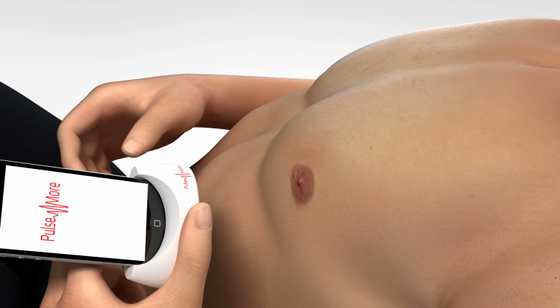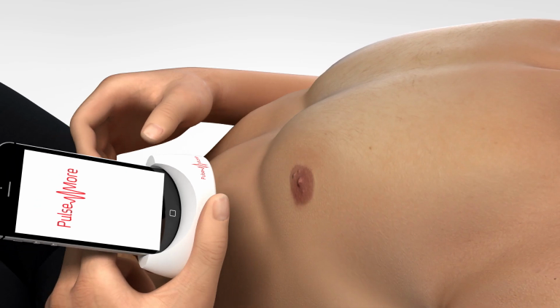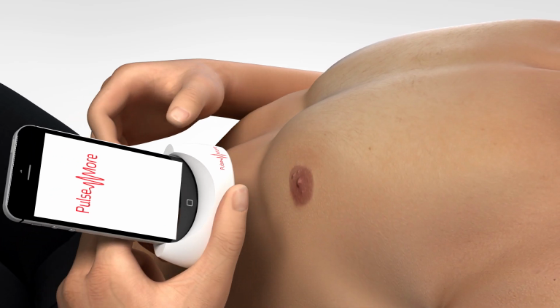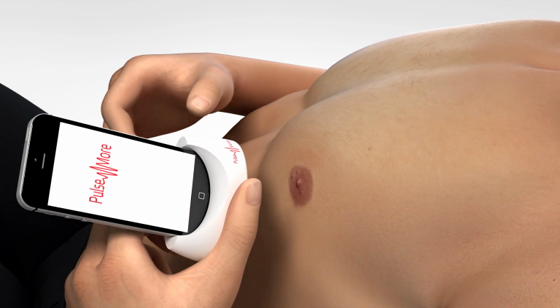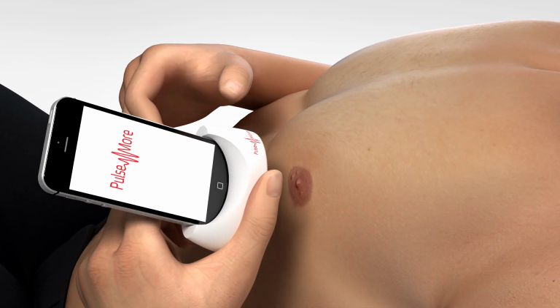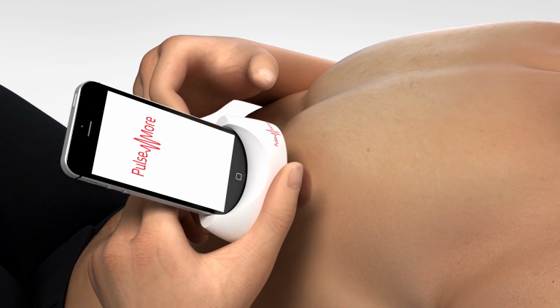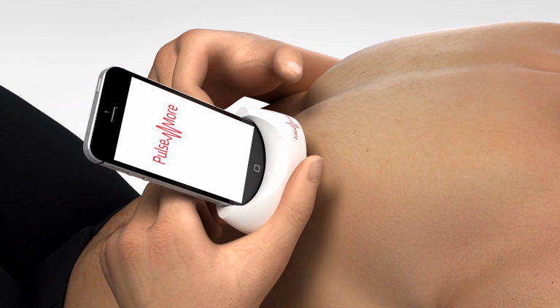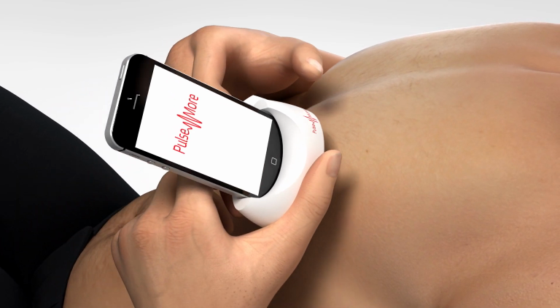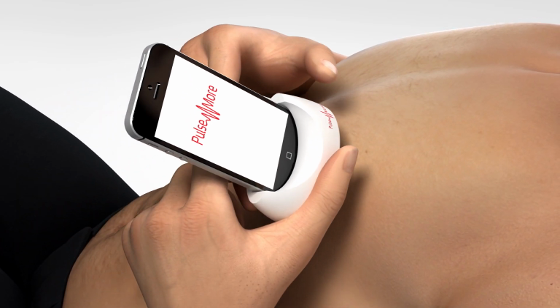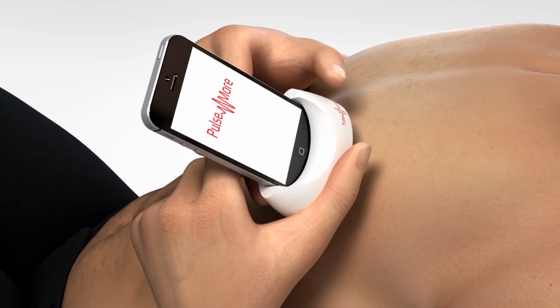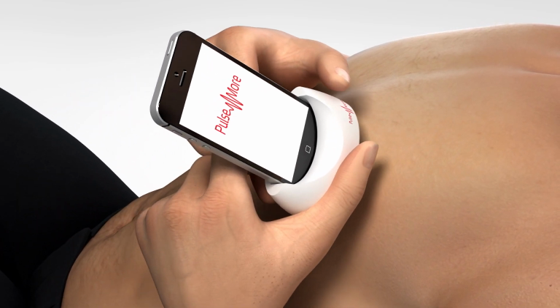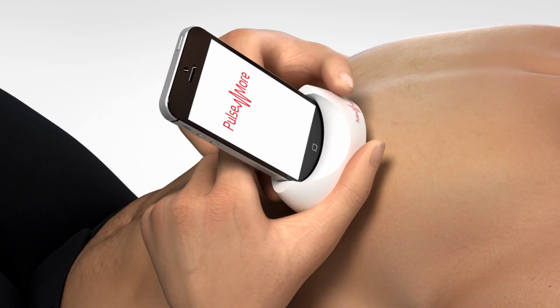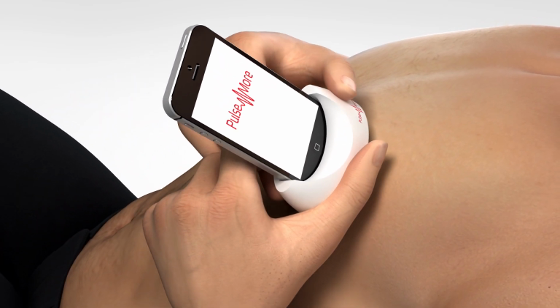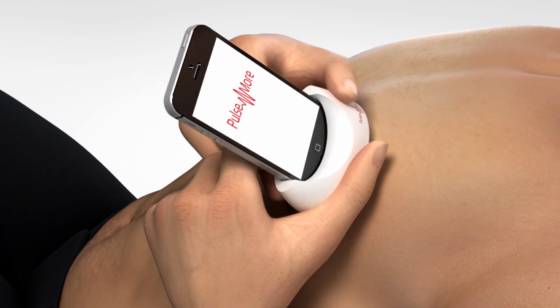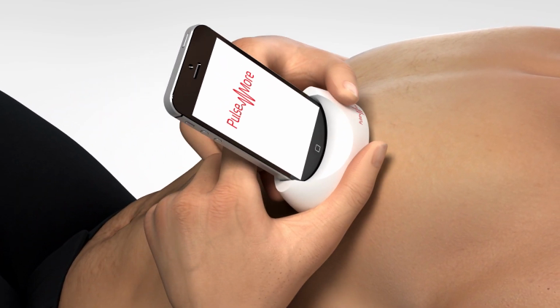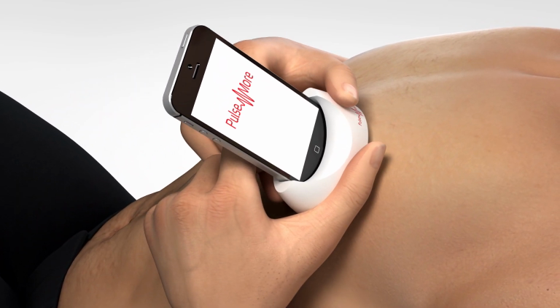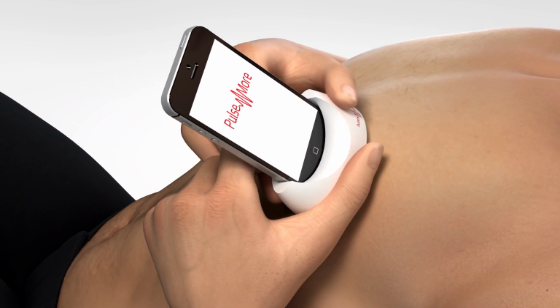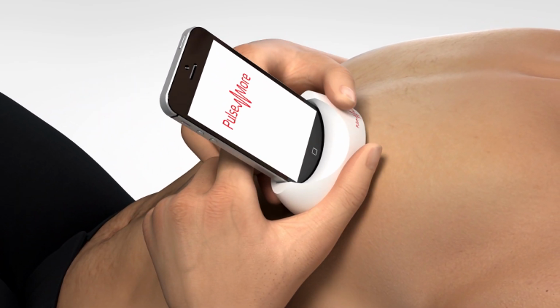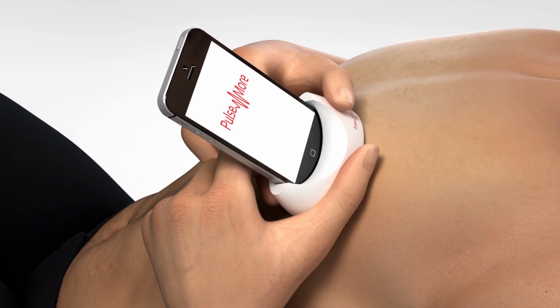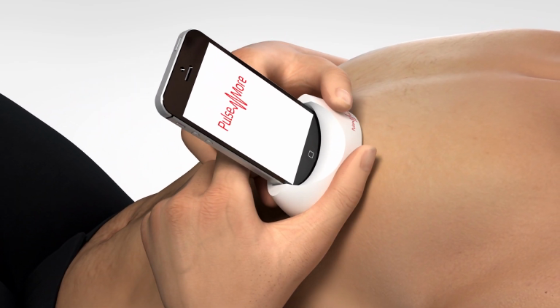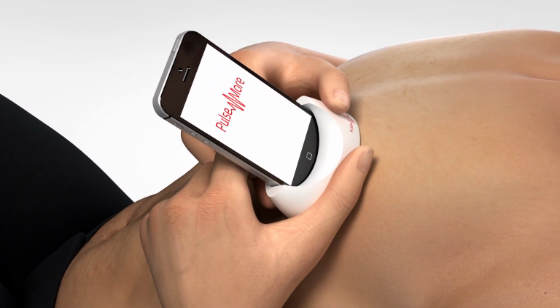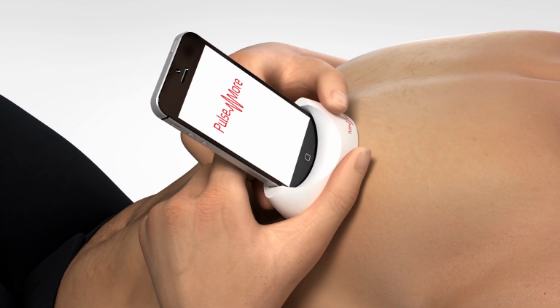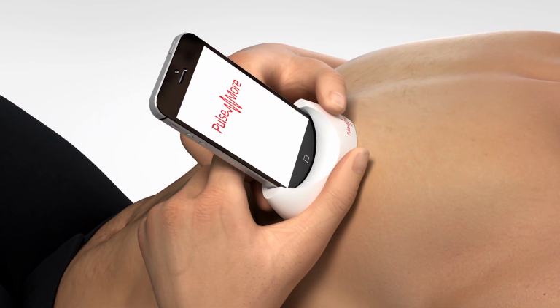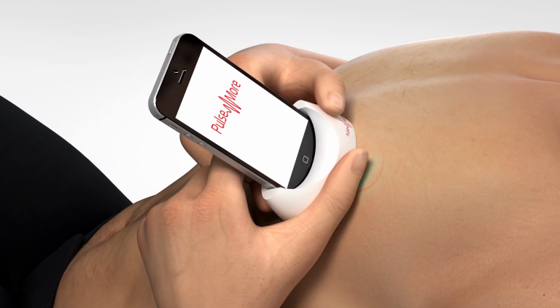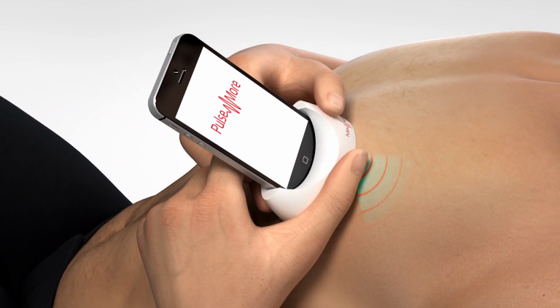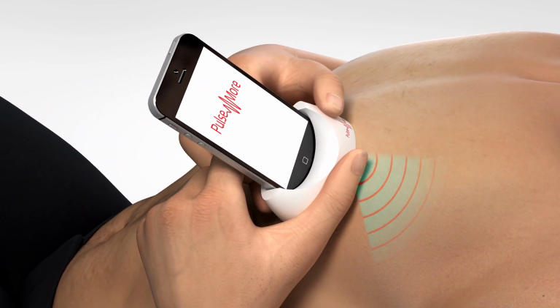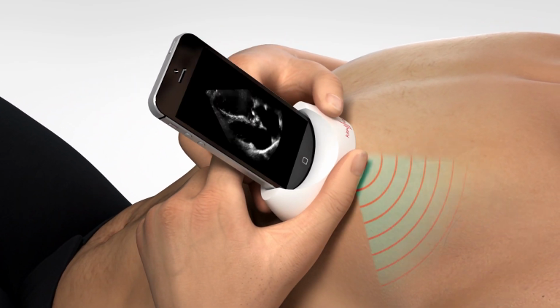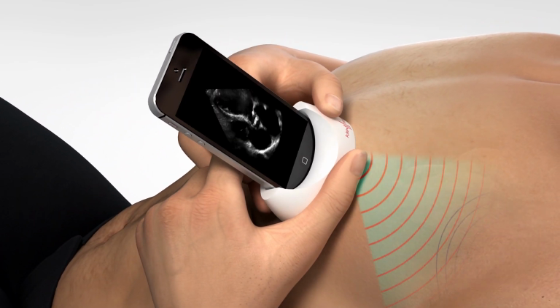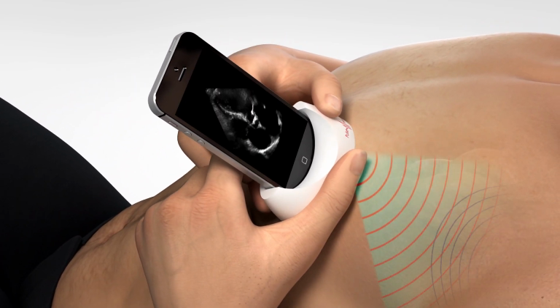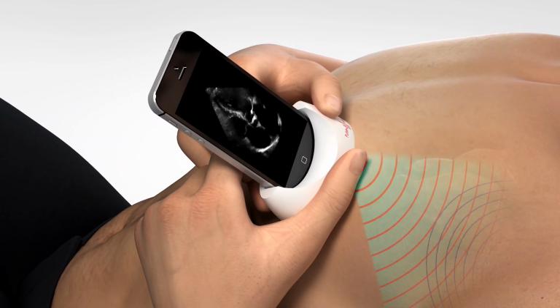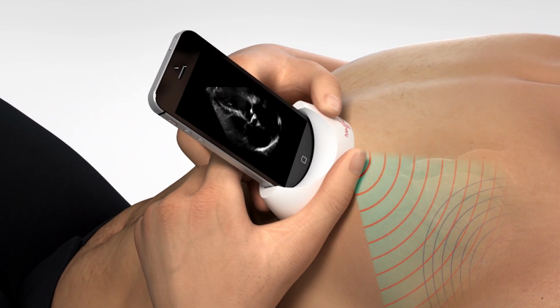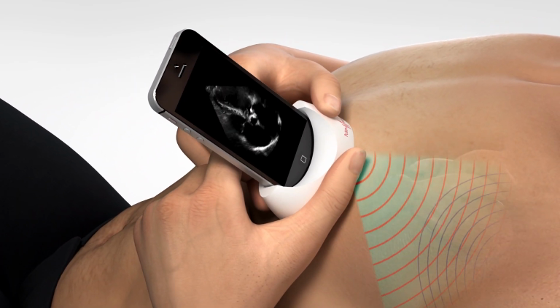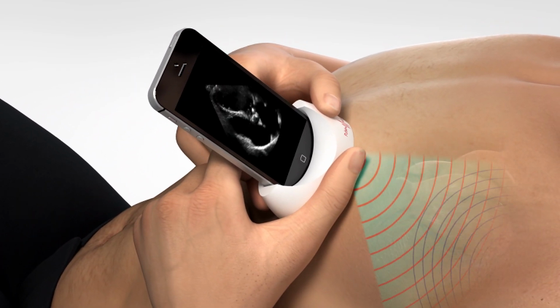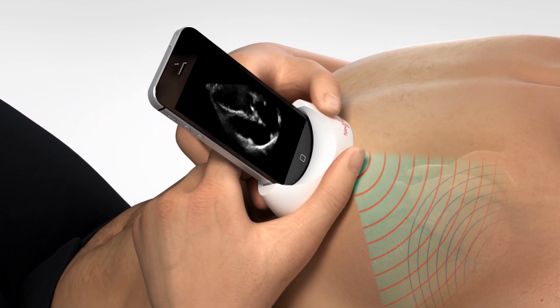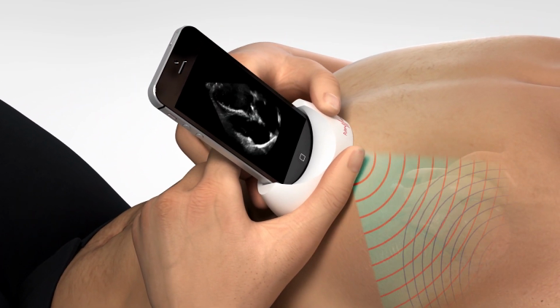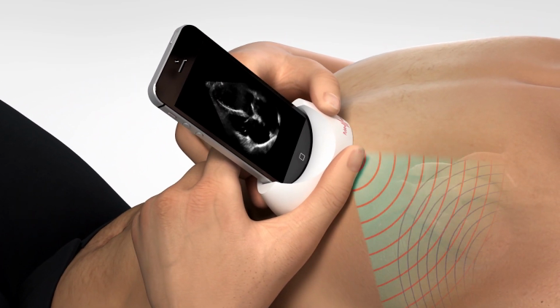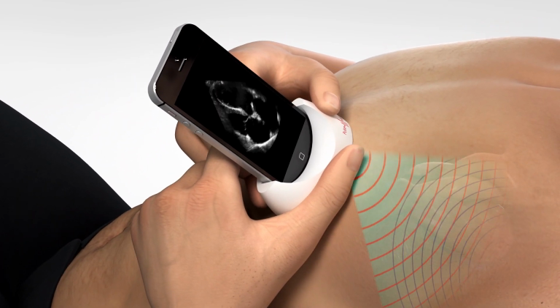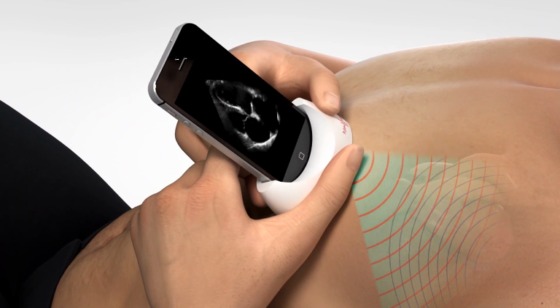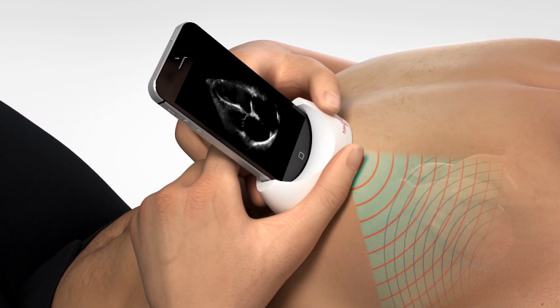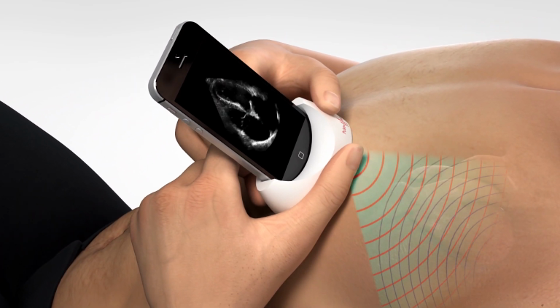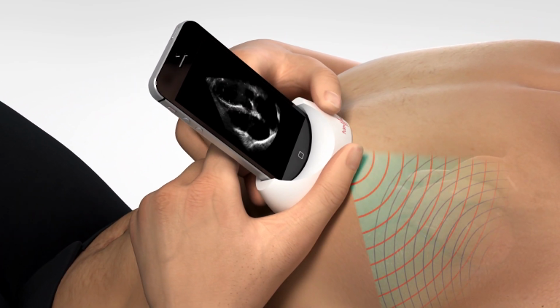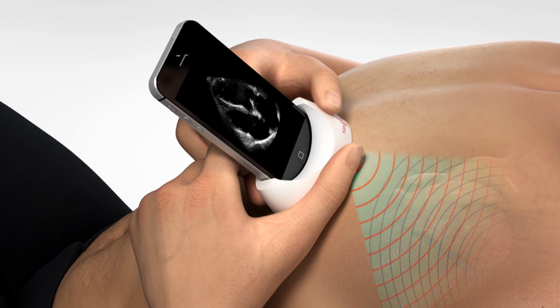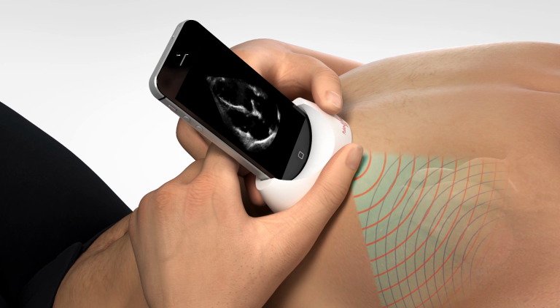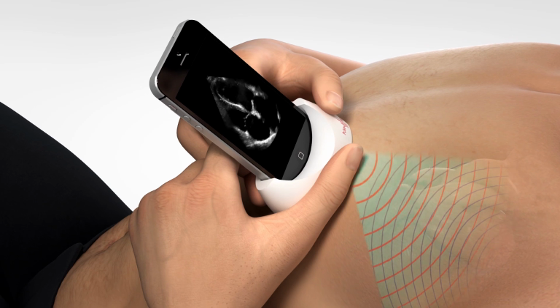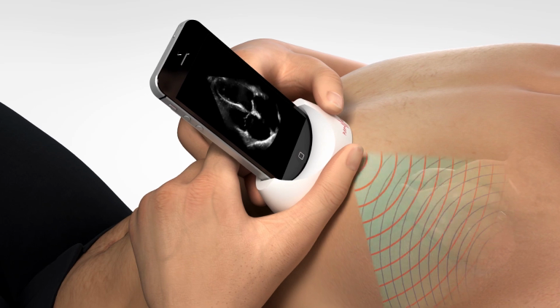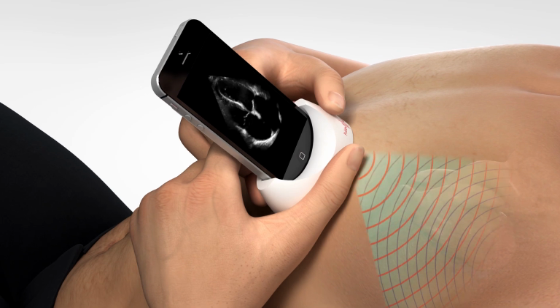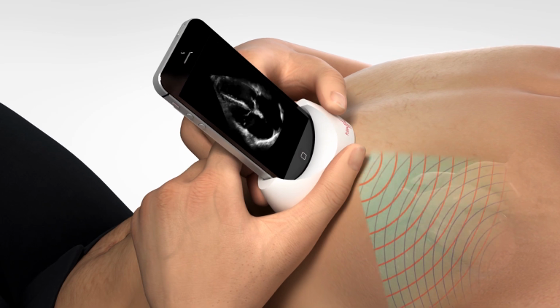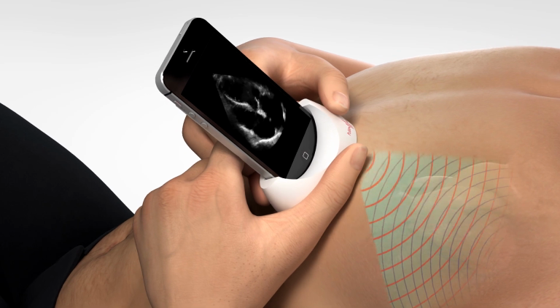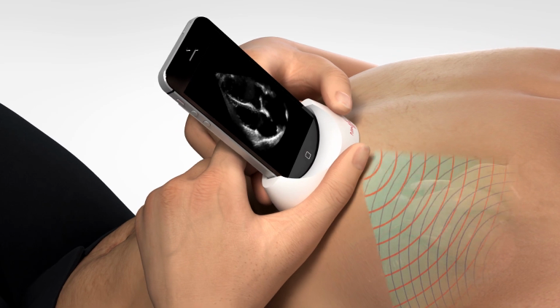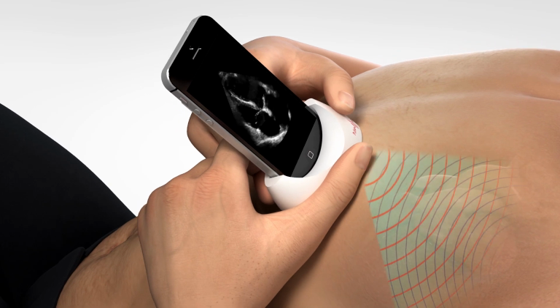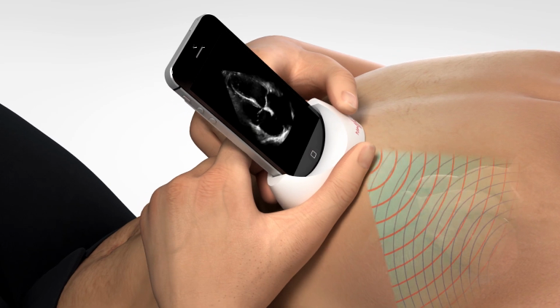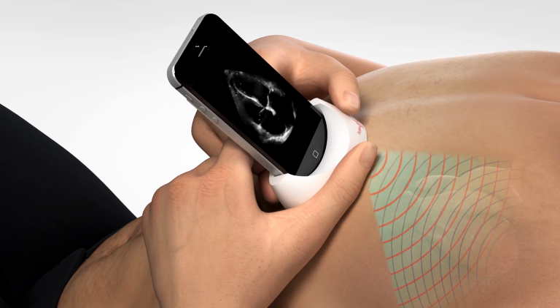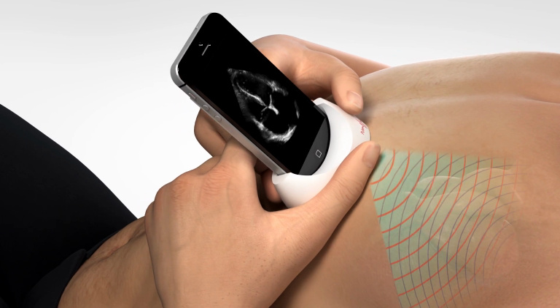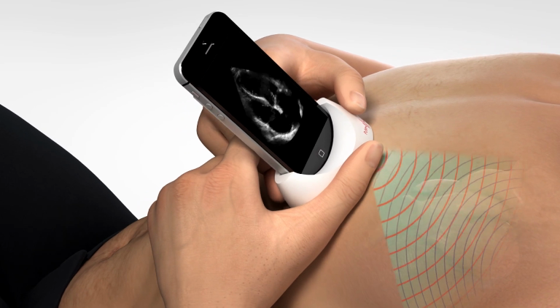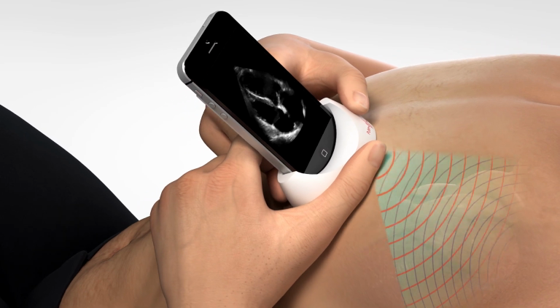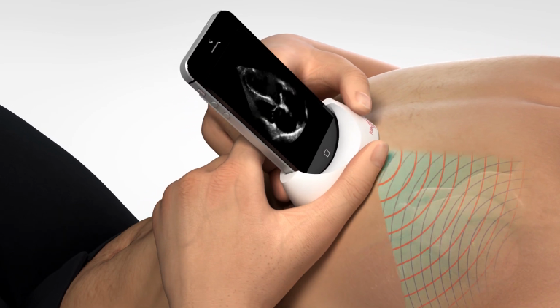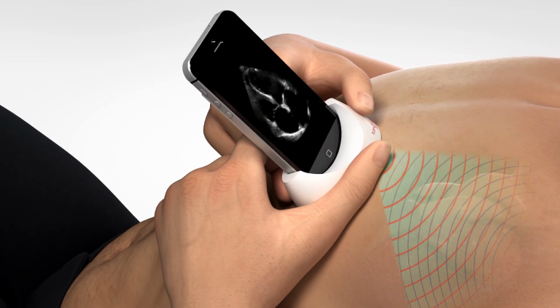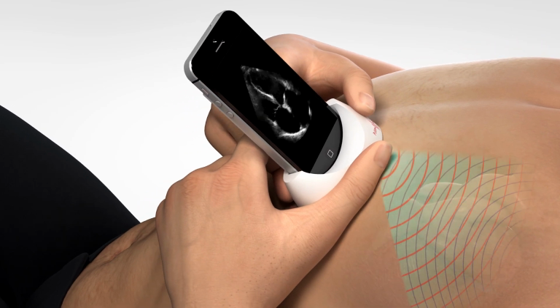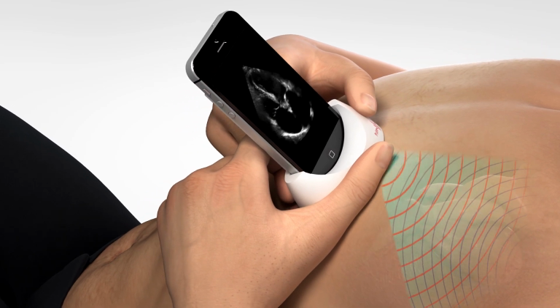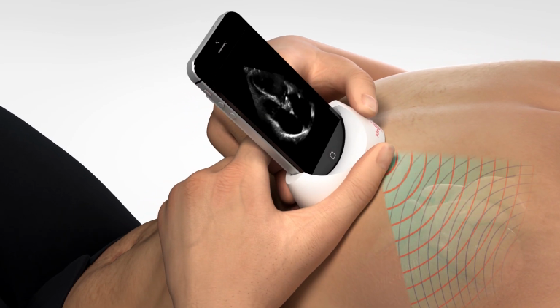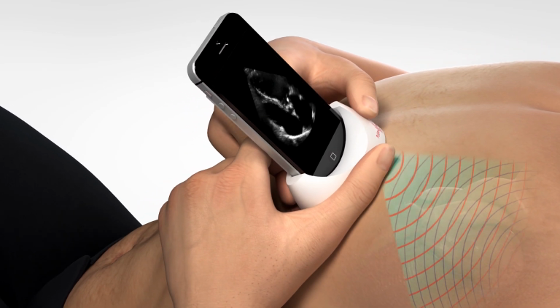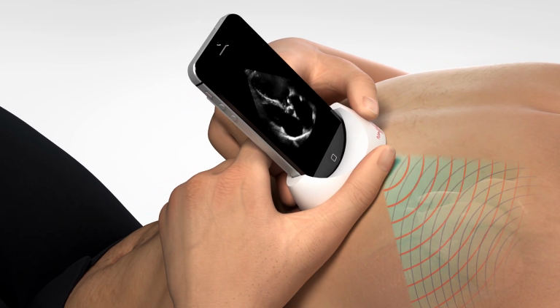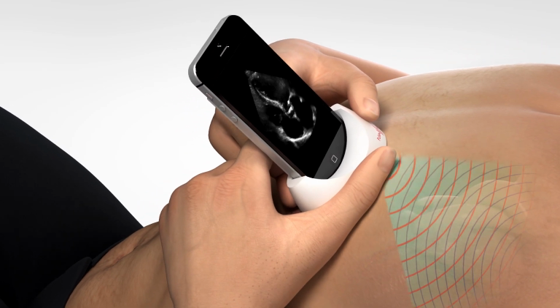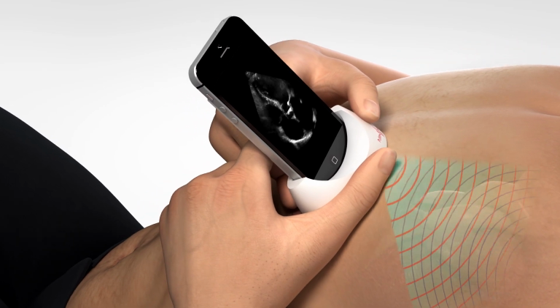Besides obstetrics, the Poulsenmore platform enables more scanning applications for cardiology, orthopedics, and more.